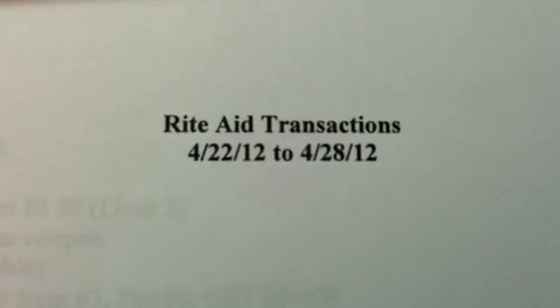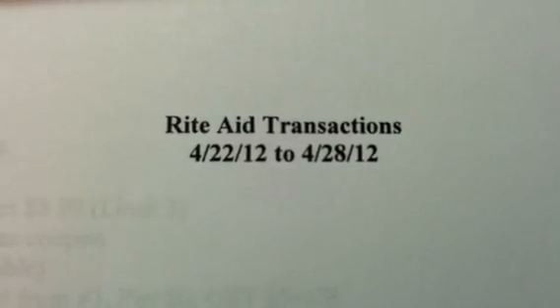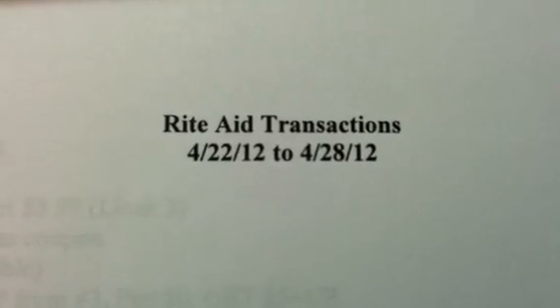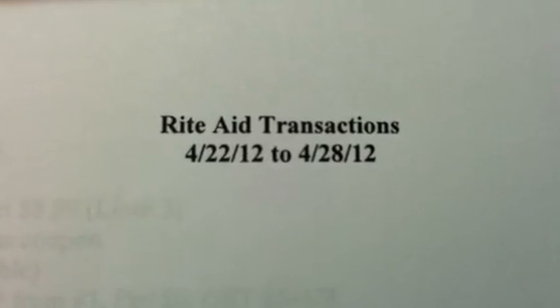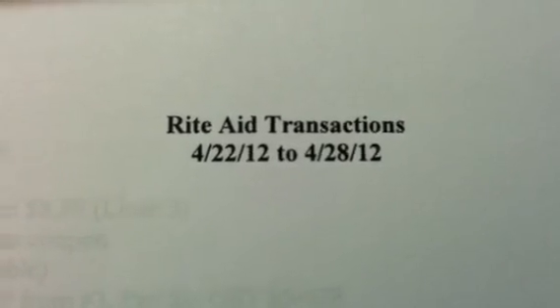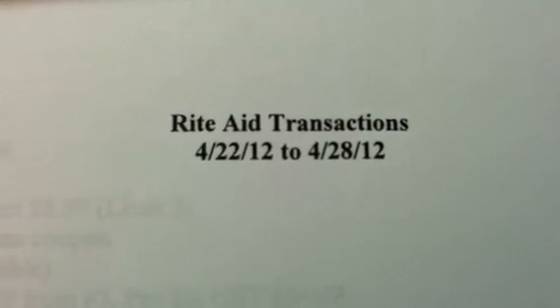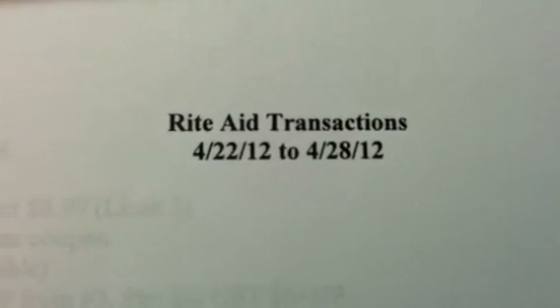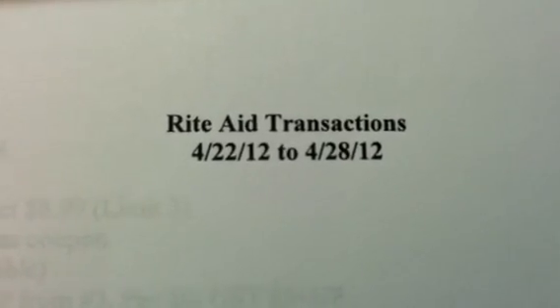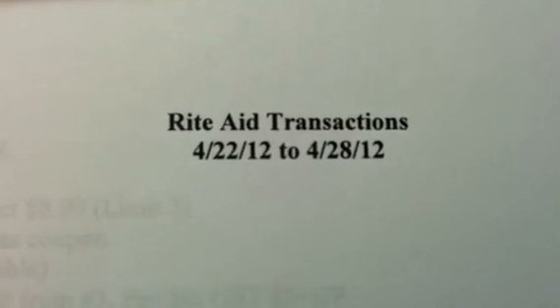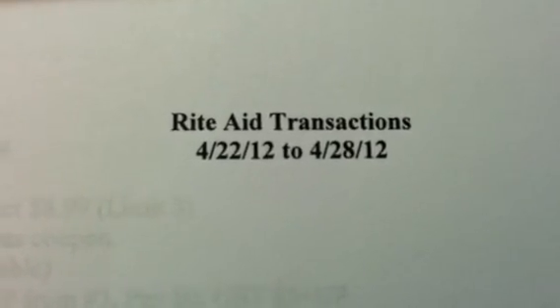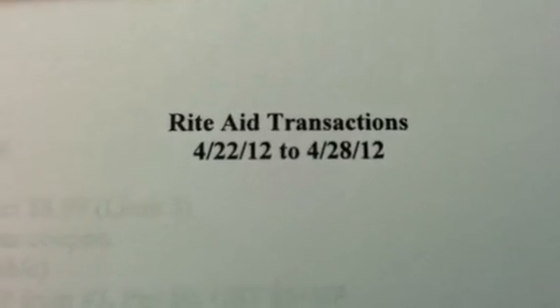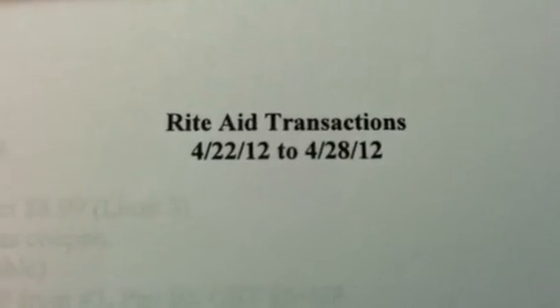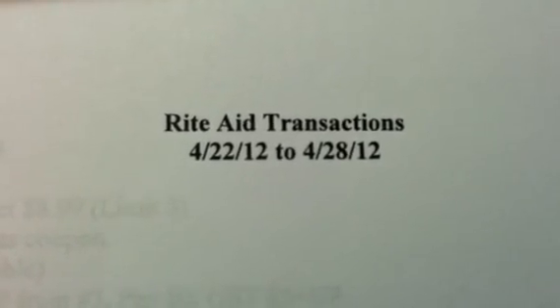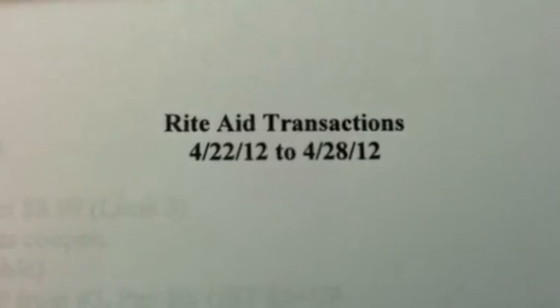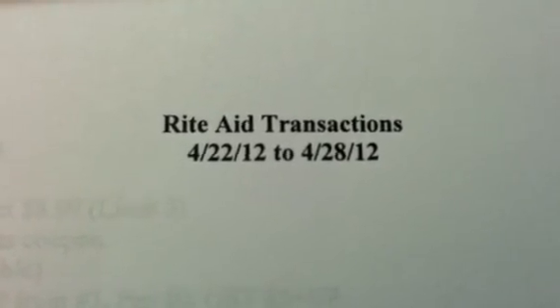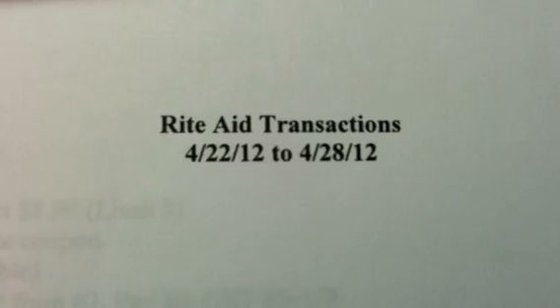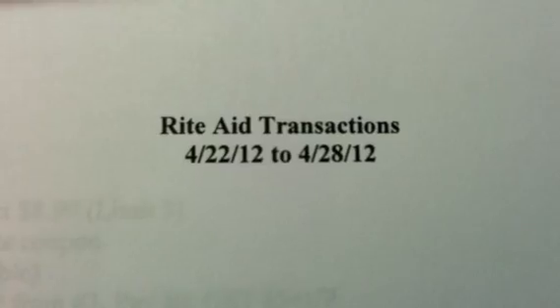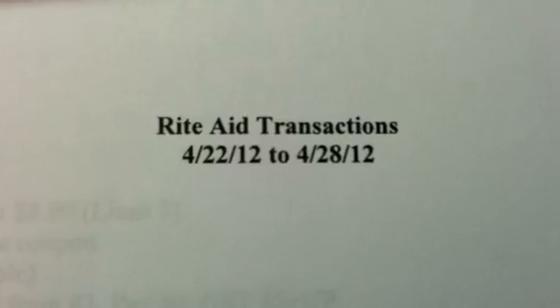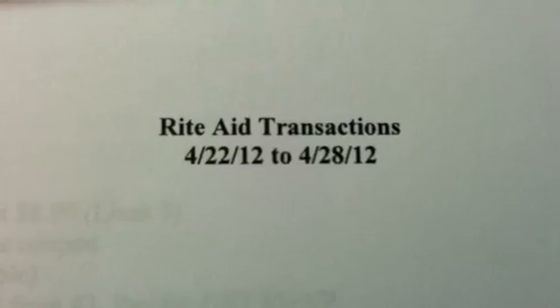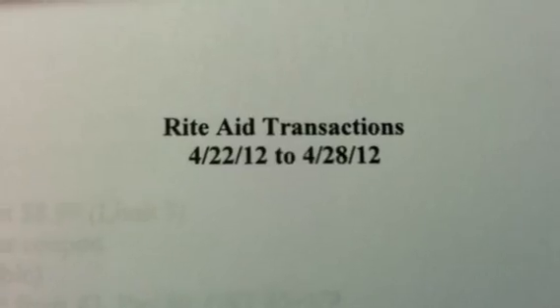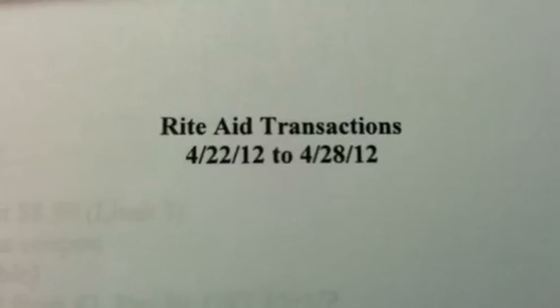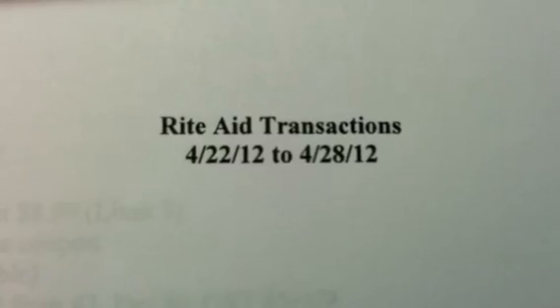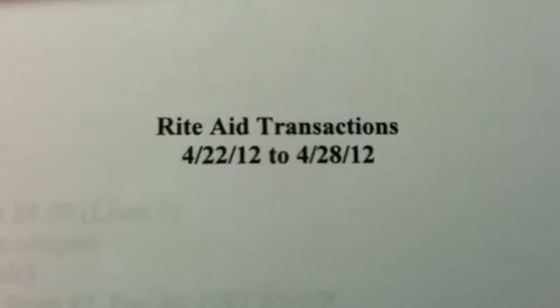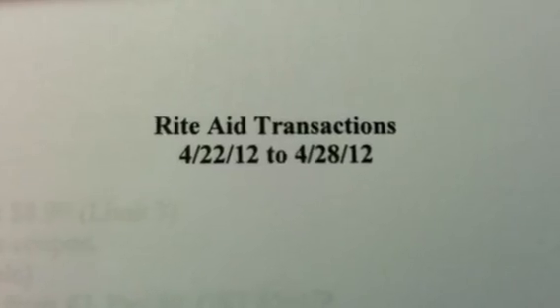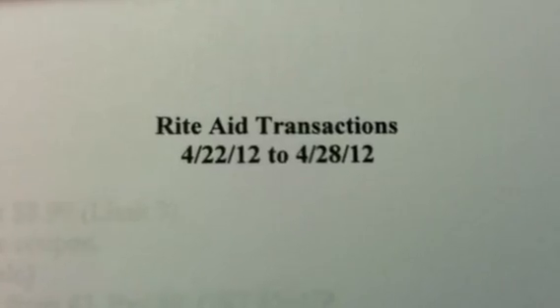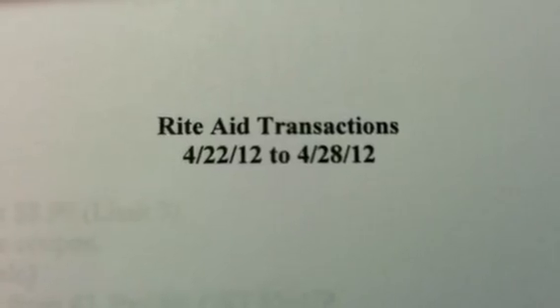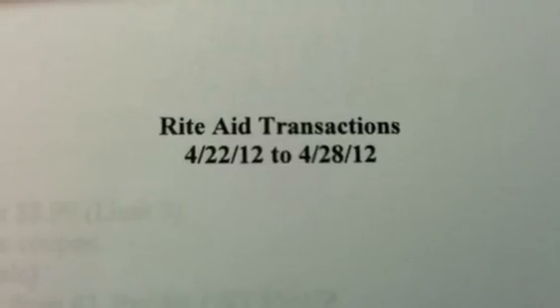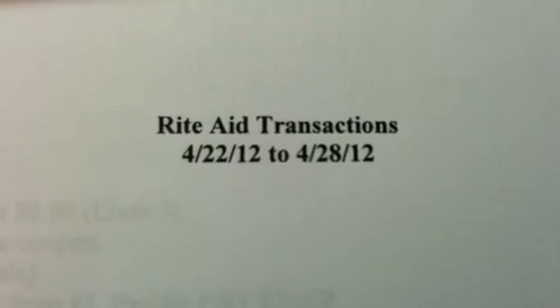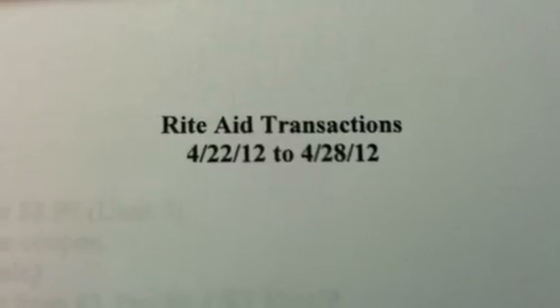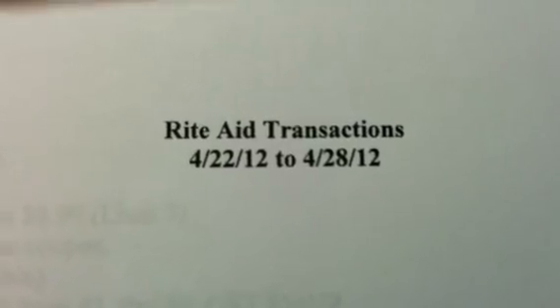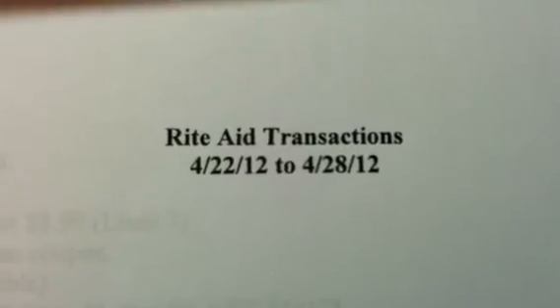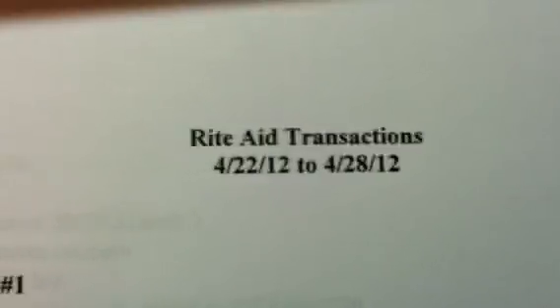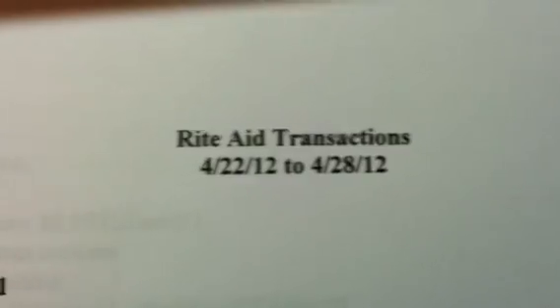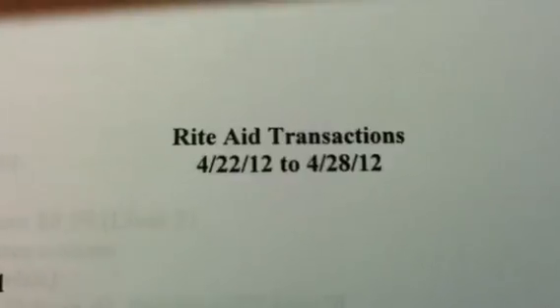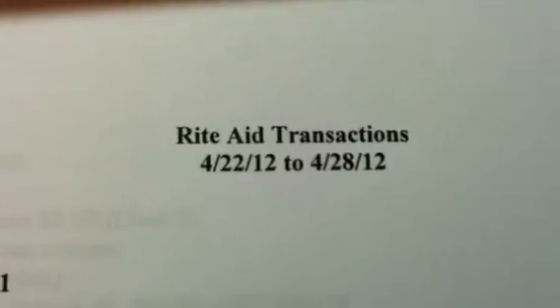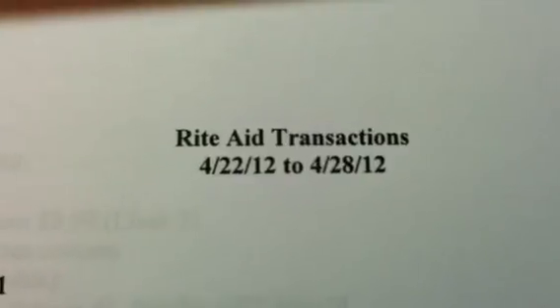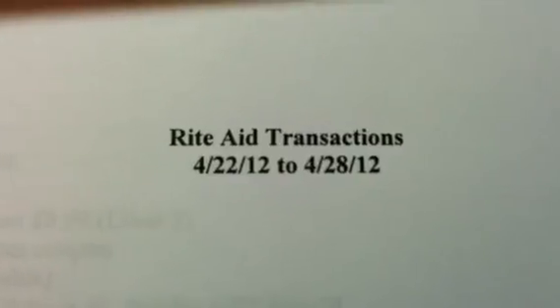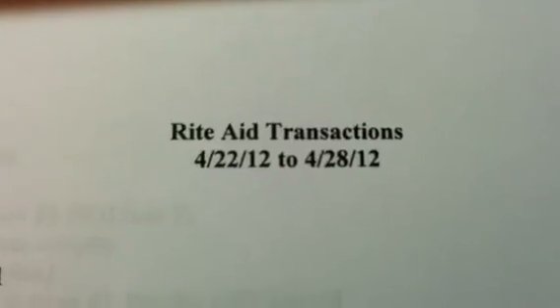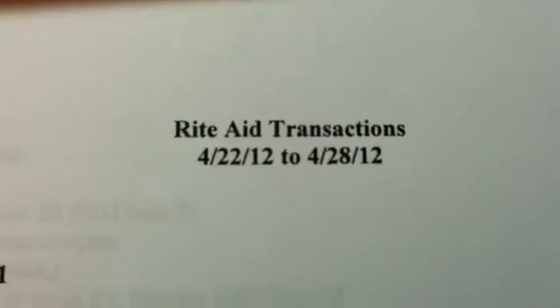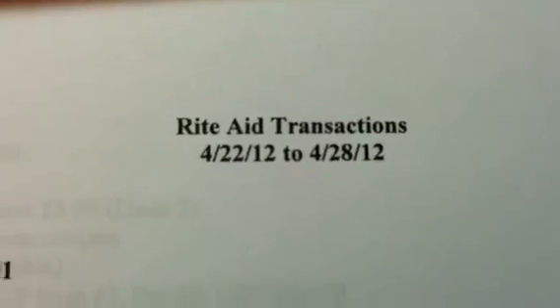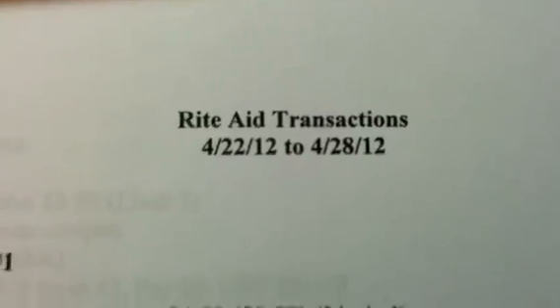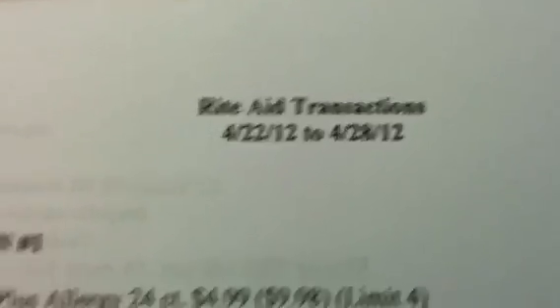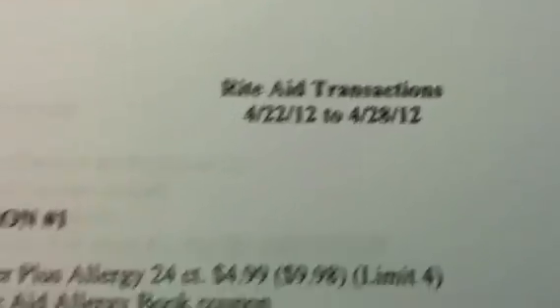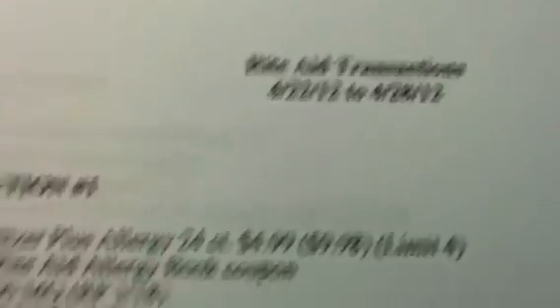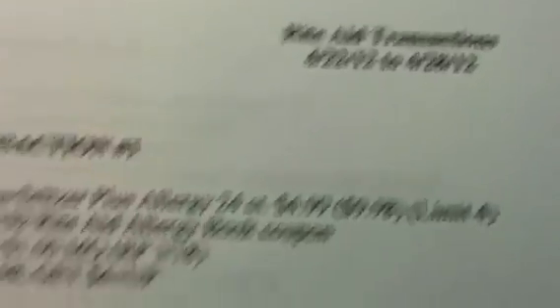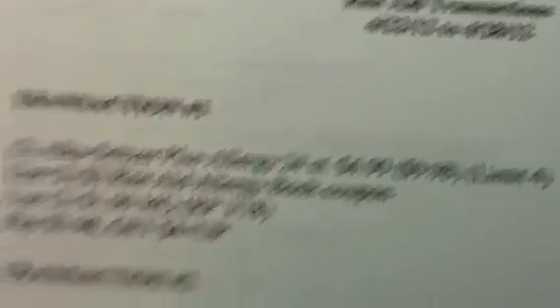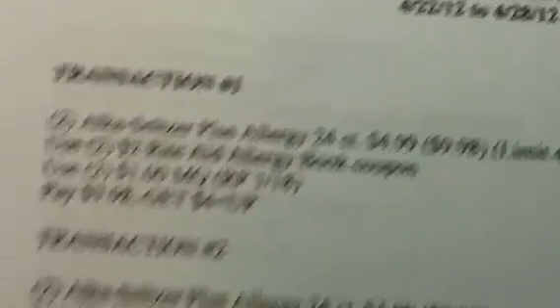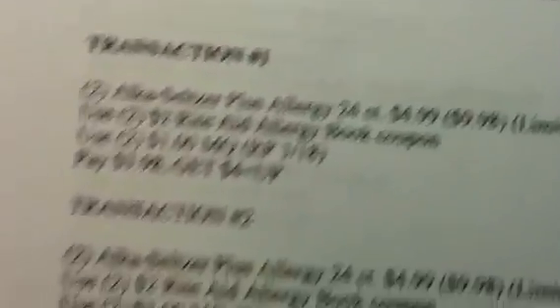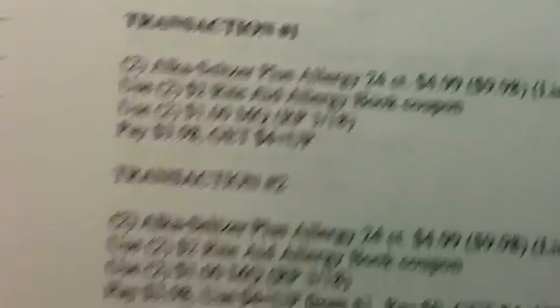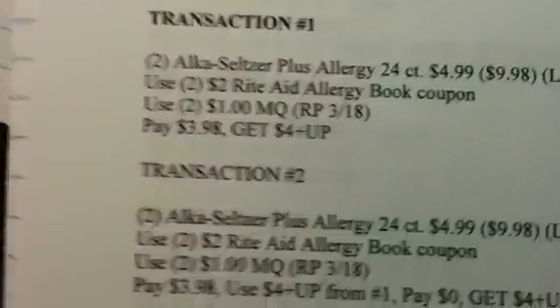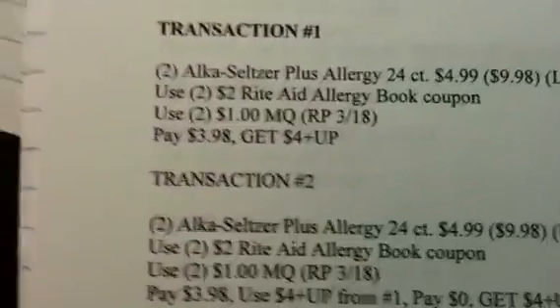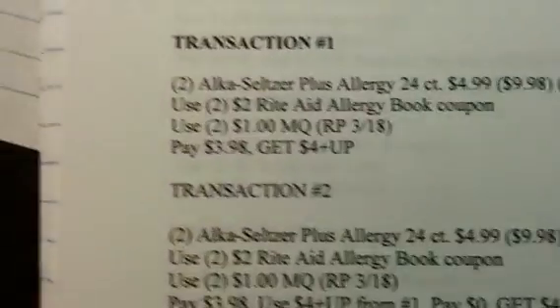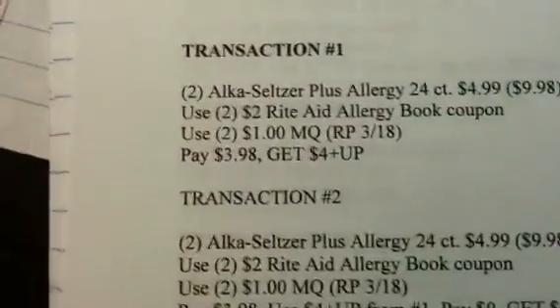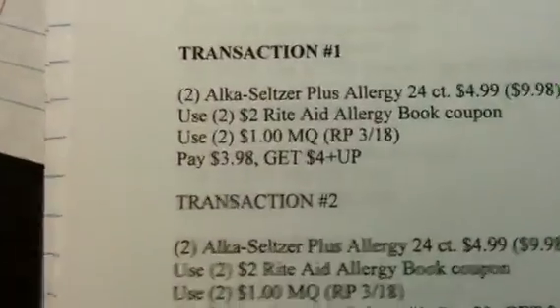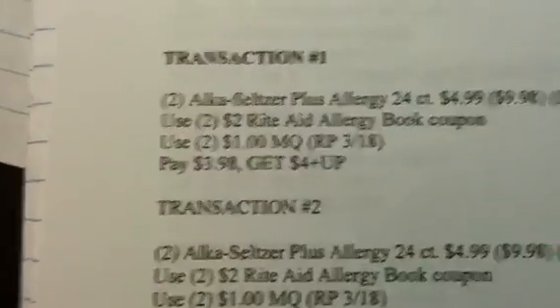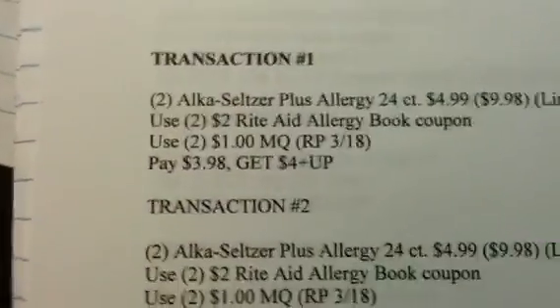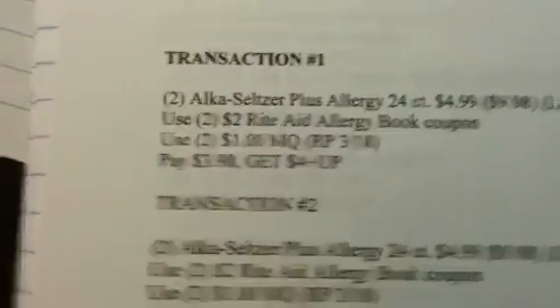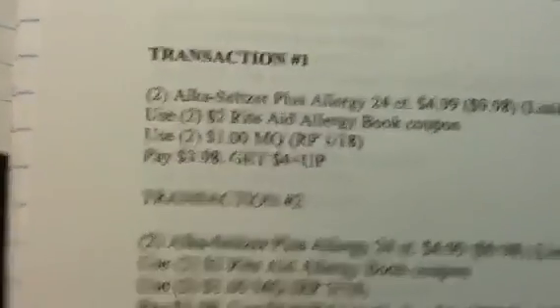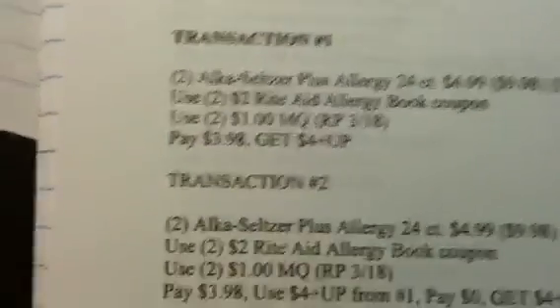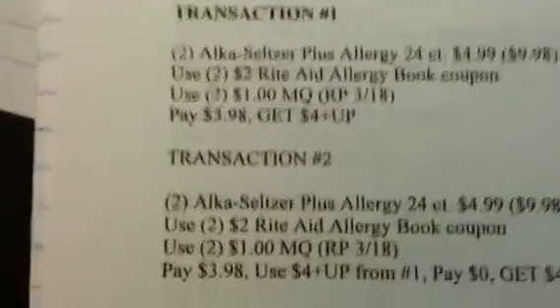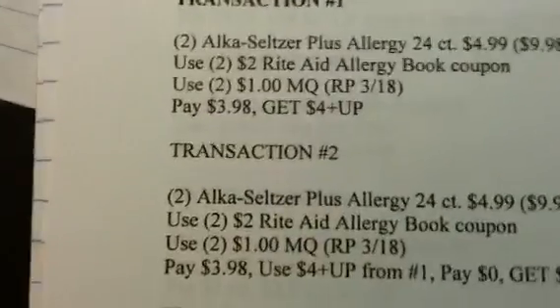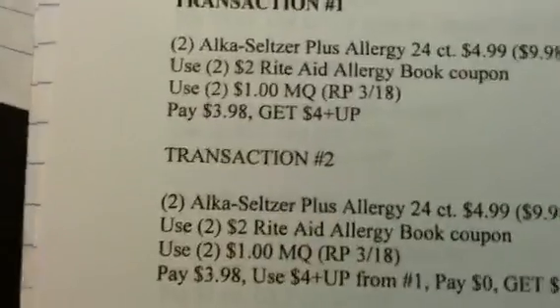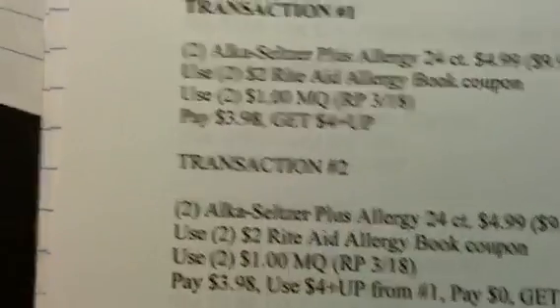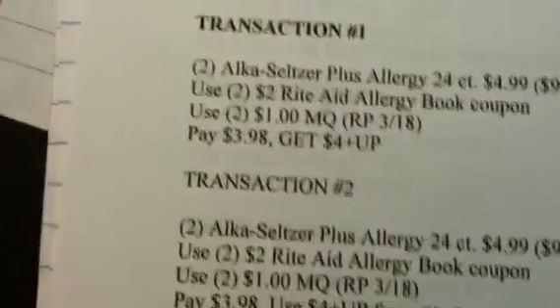Somebody may do it differently. So with that said, these are my transactions for Rite Aid.